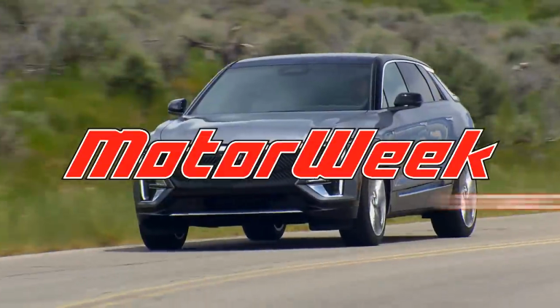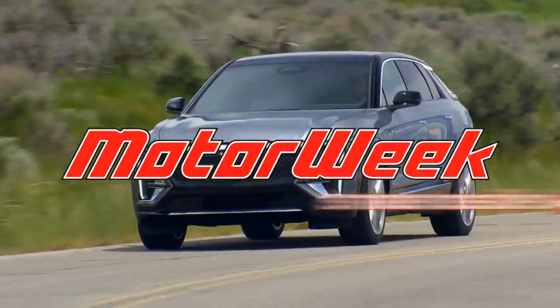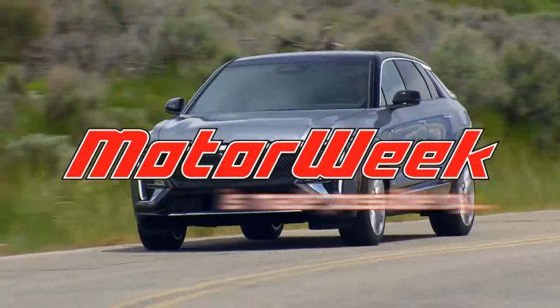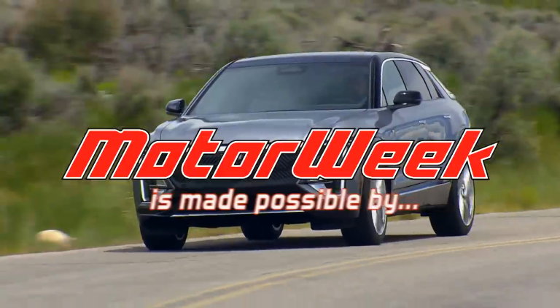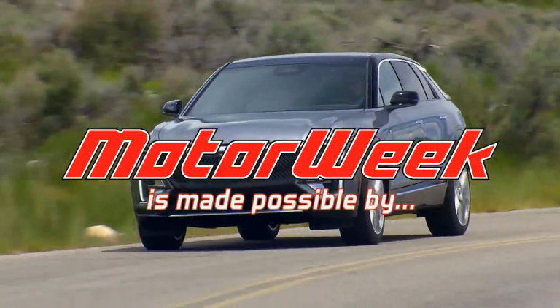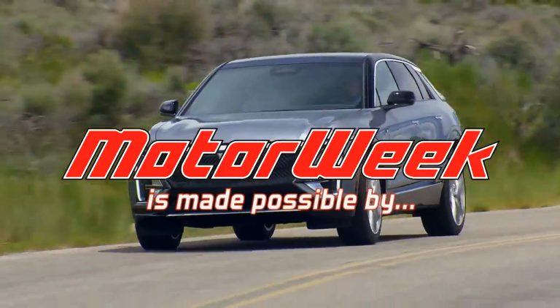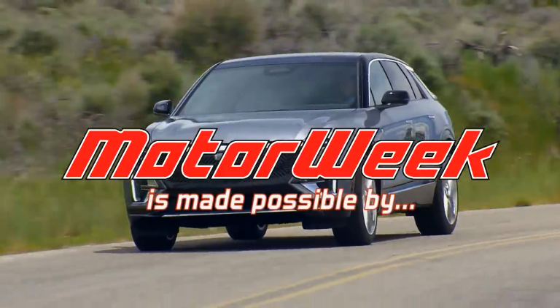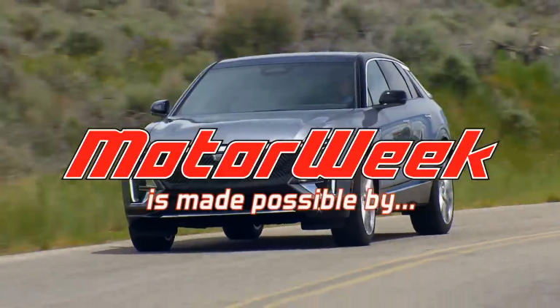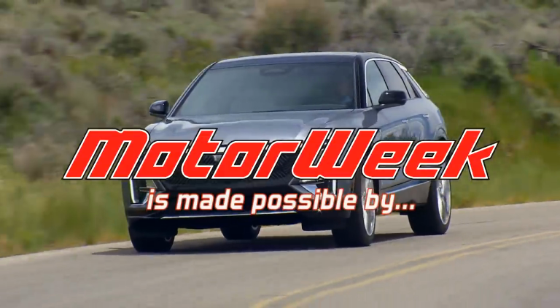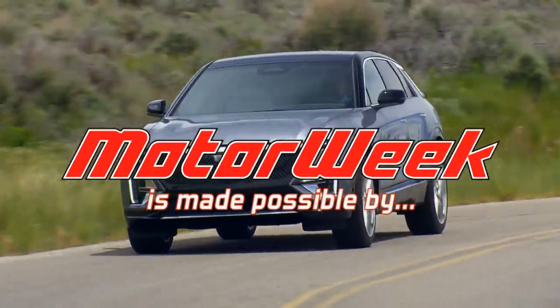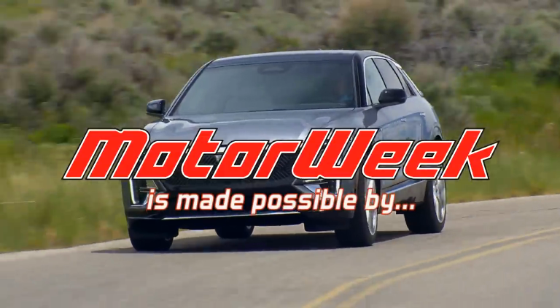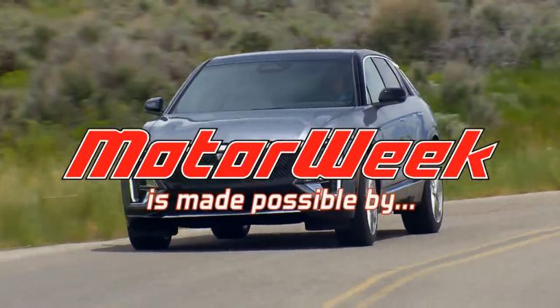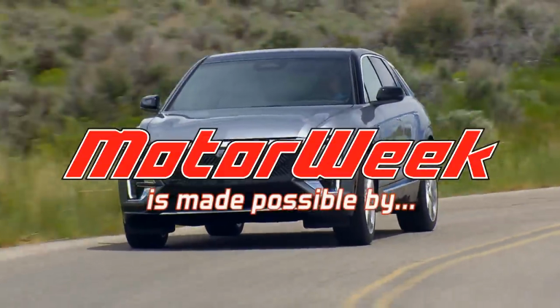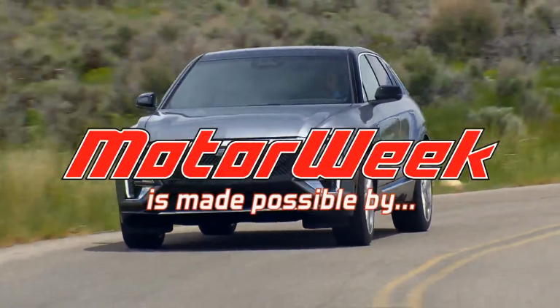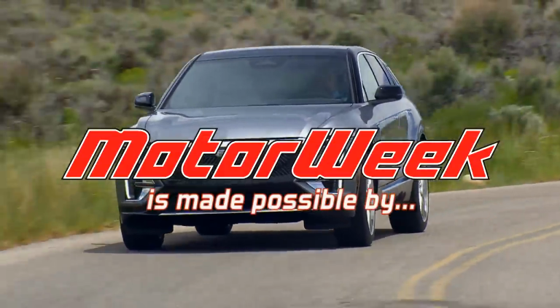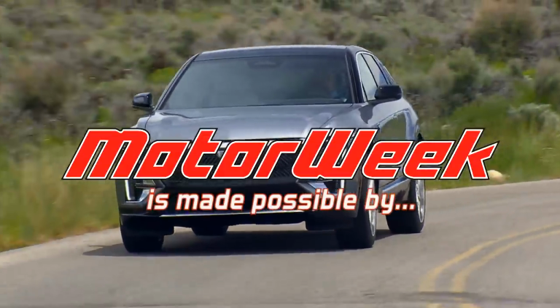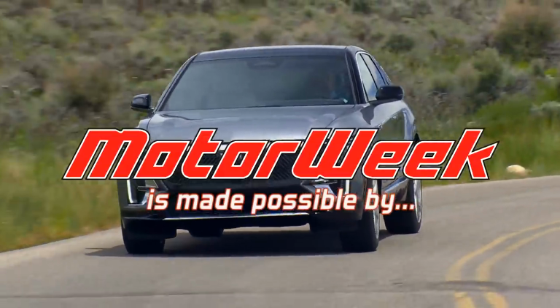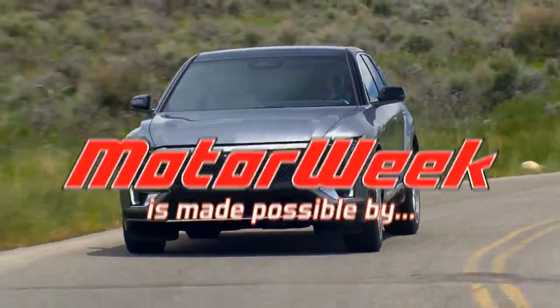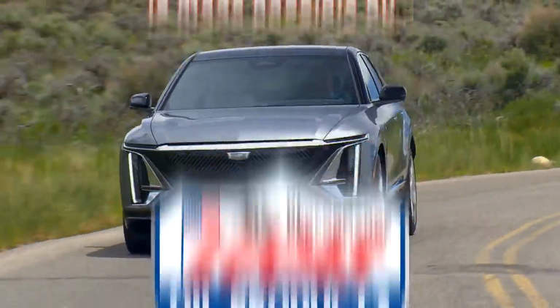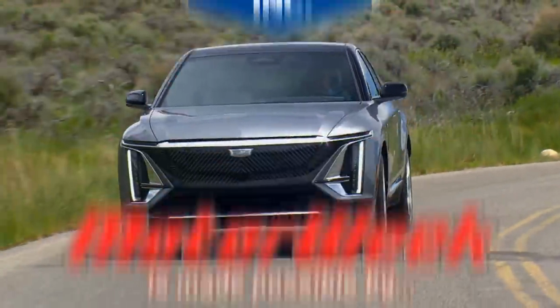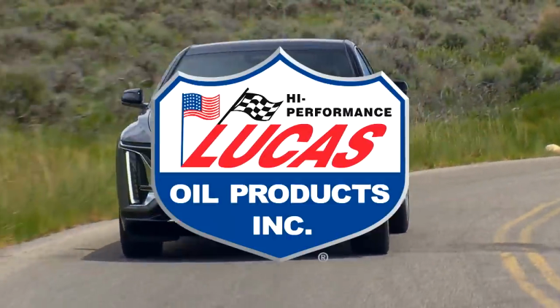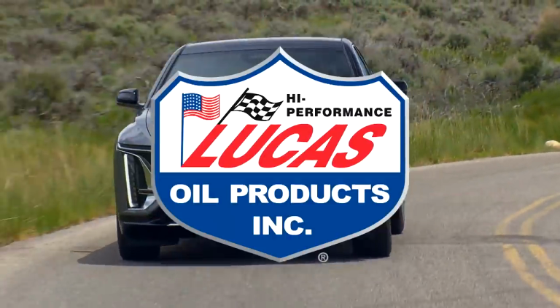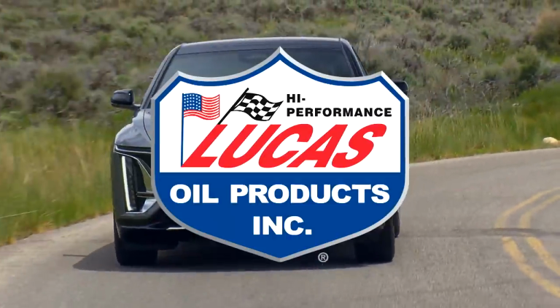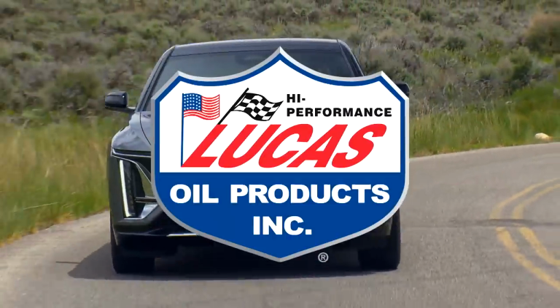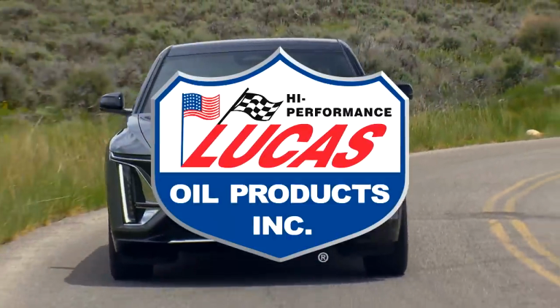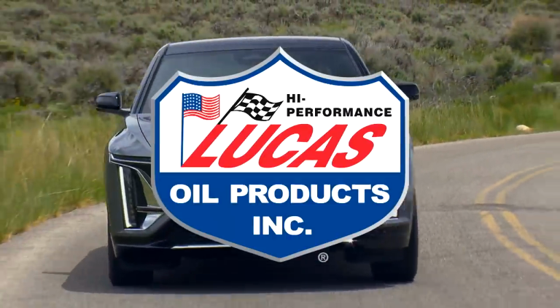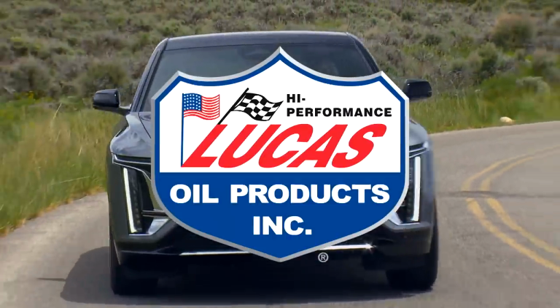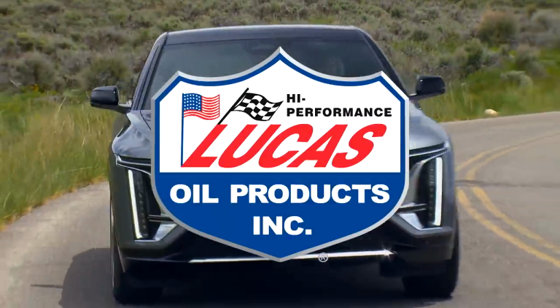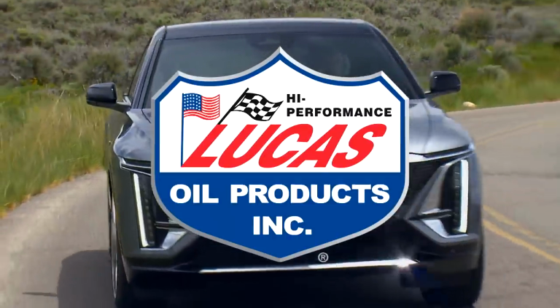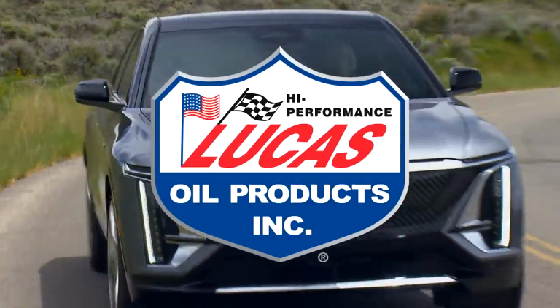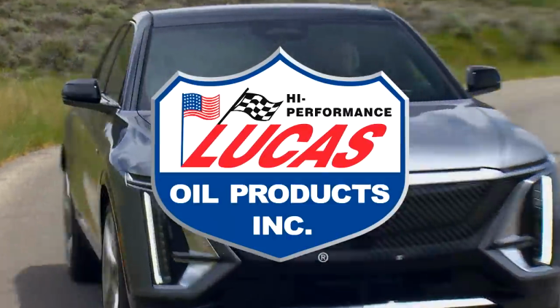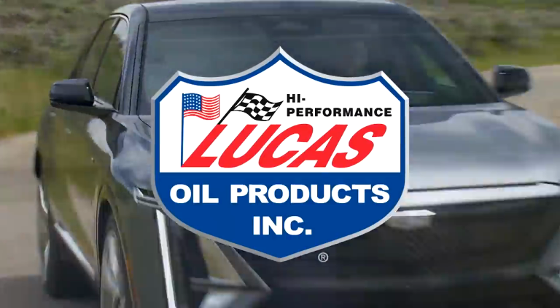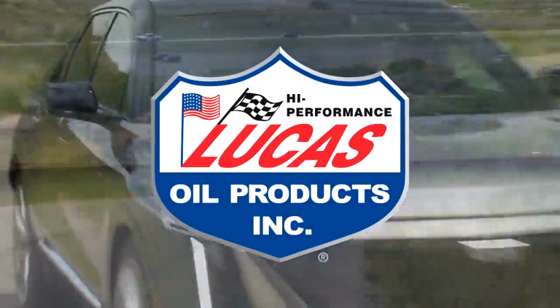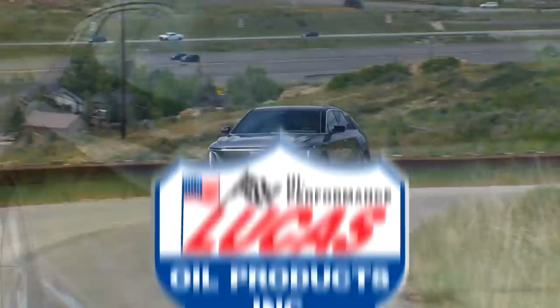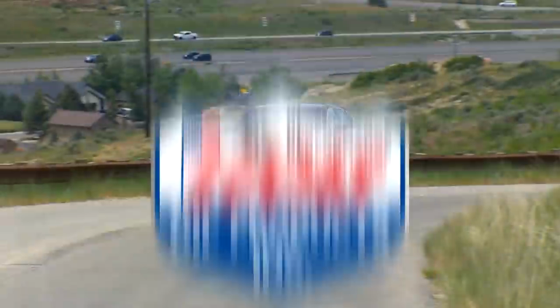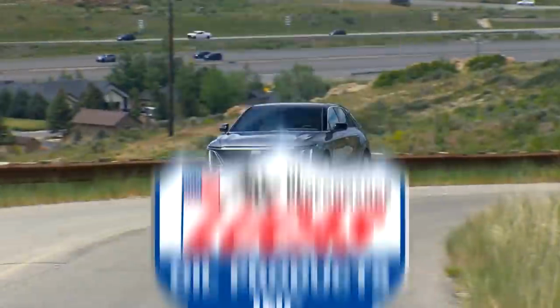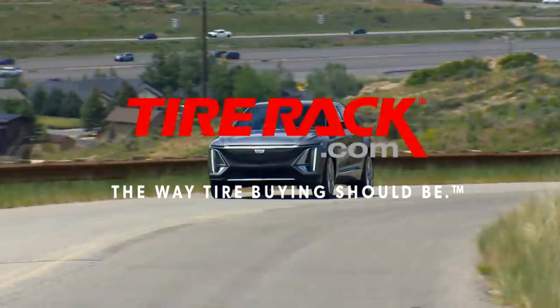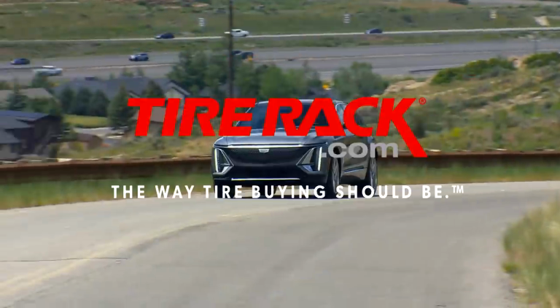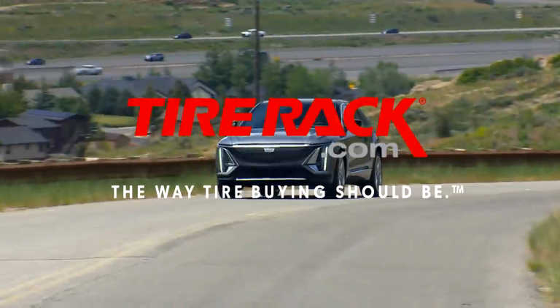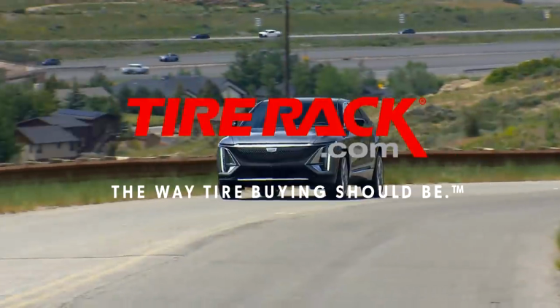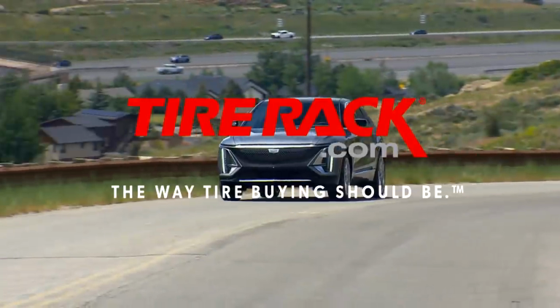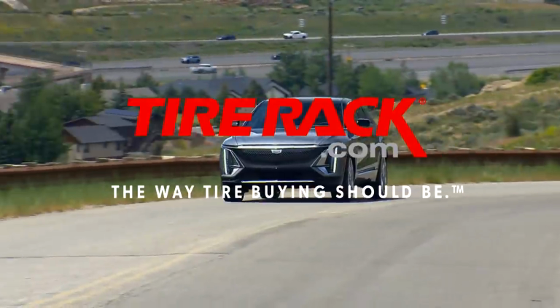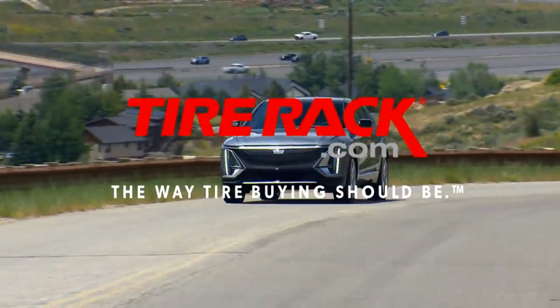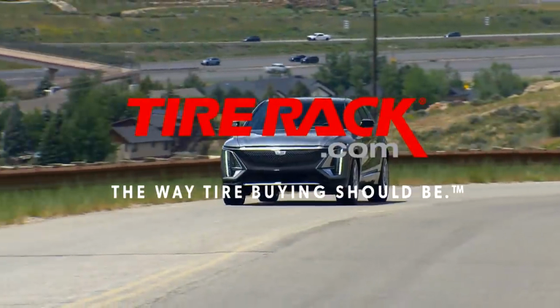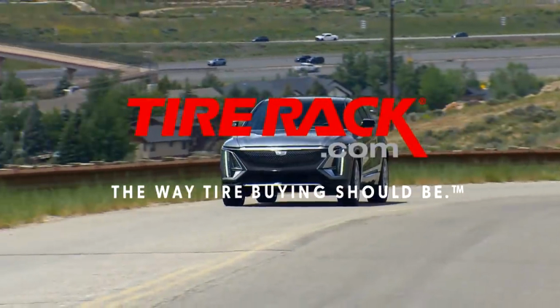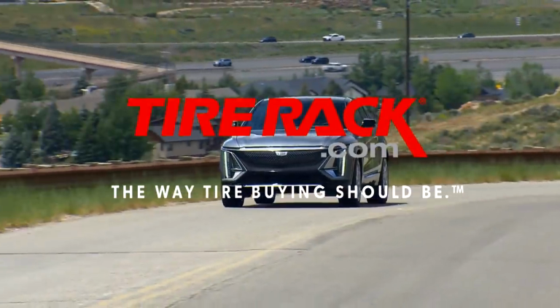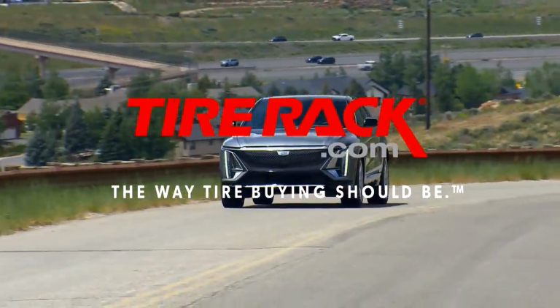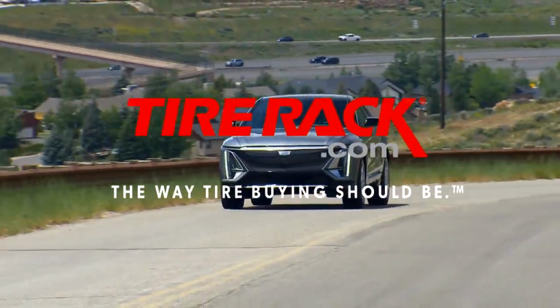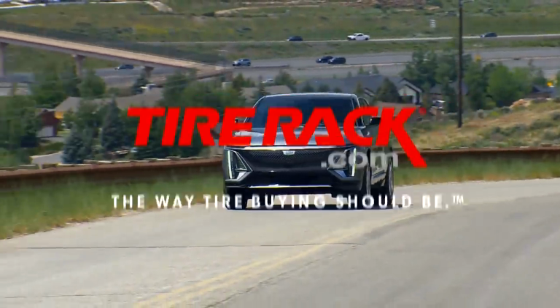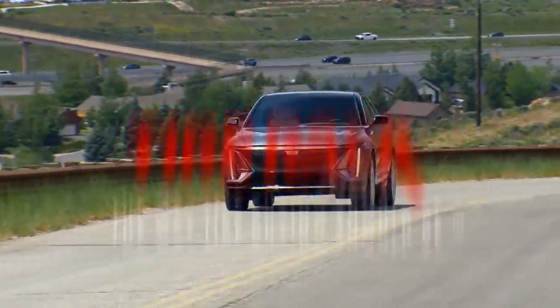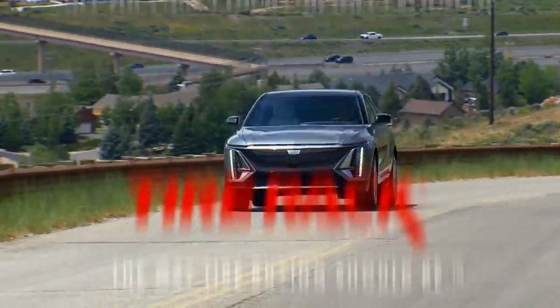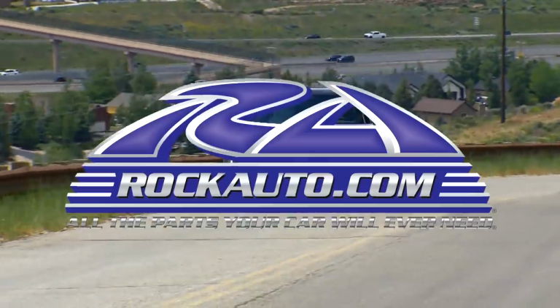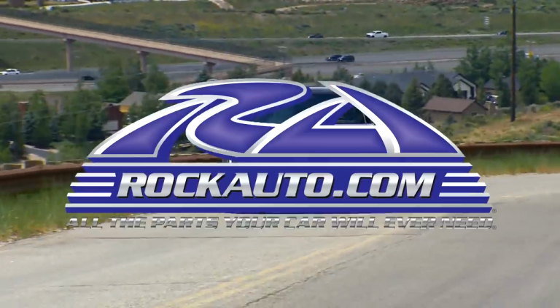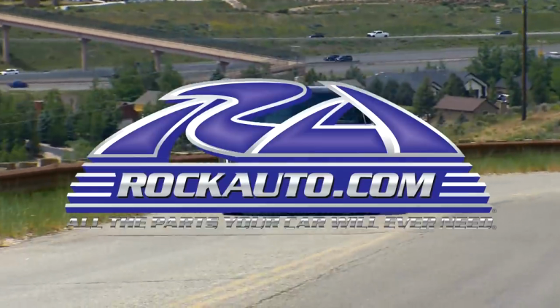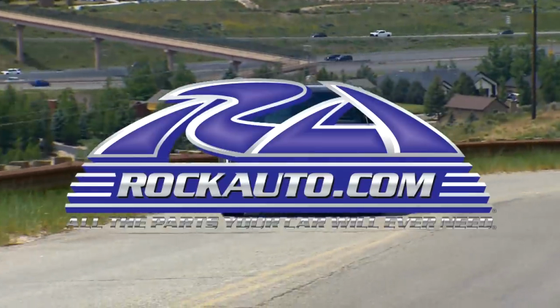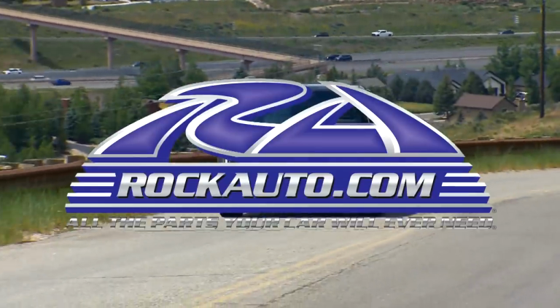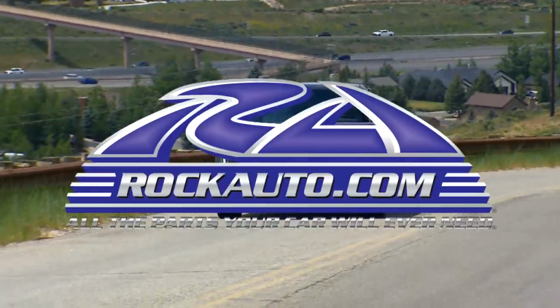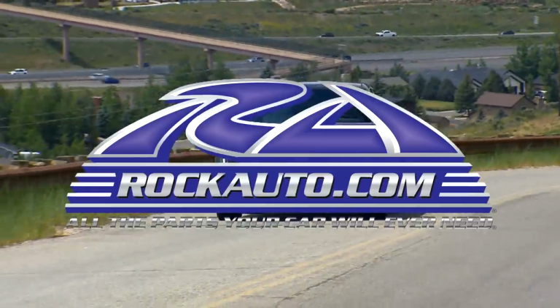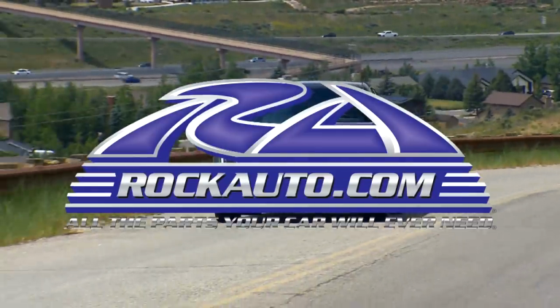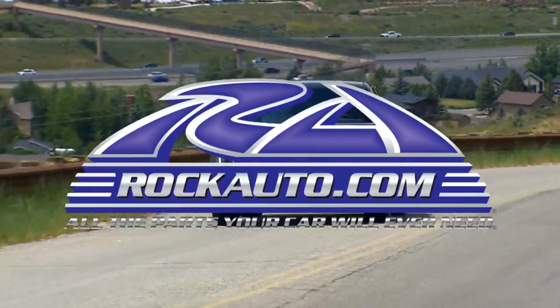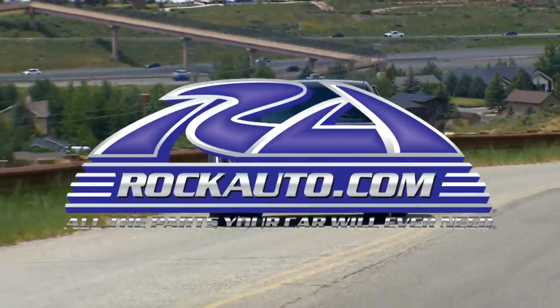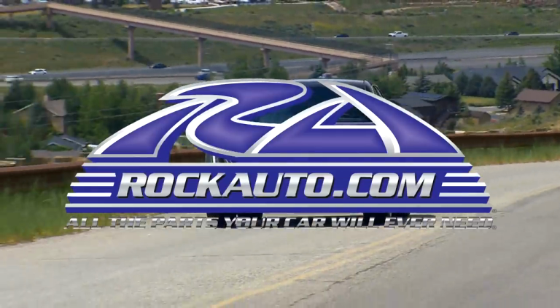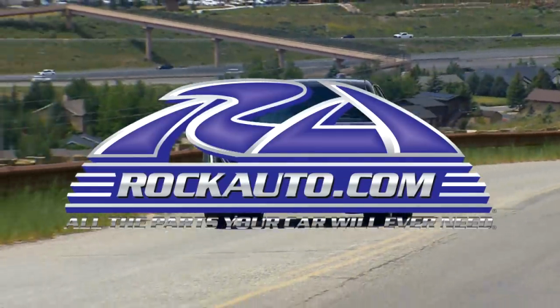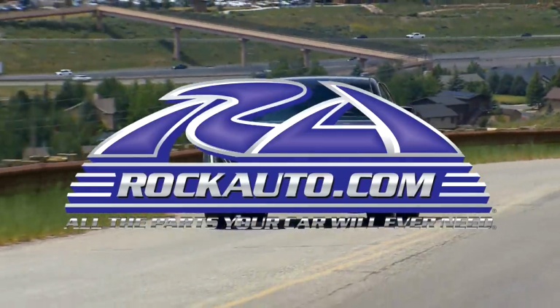MotorWeek is made possible by LucasOil, TireRack.com, and RockAuto.com.